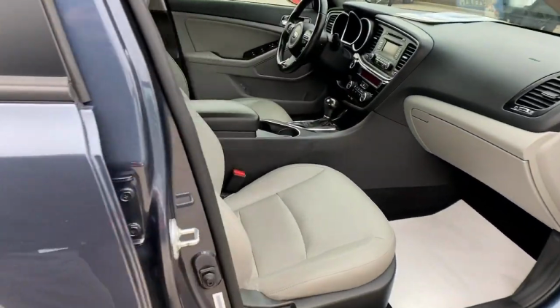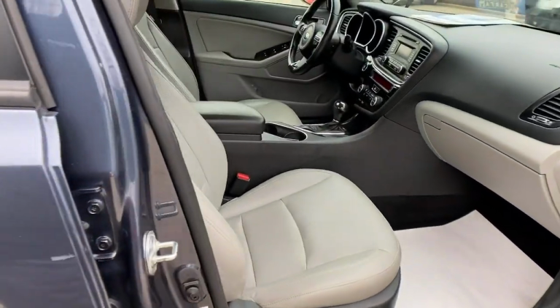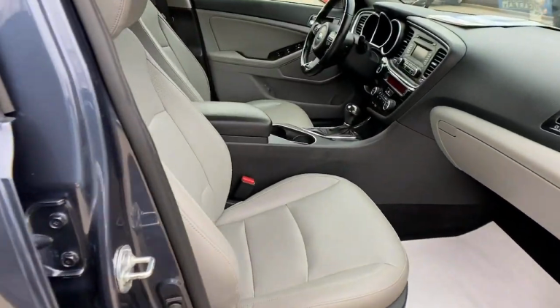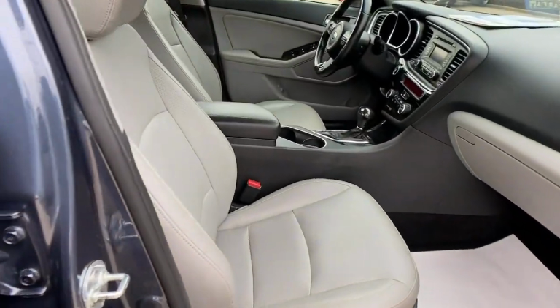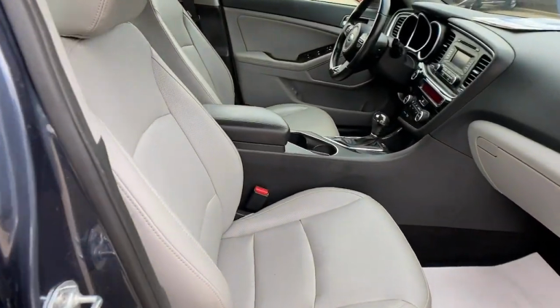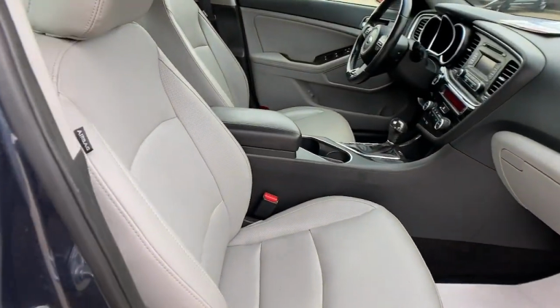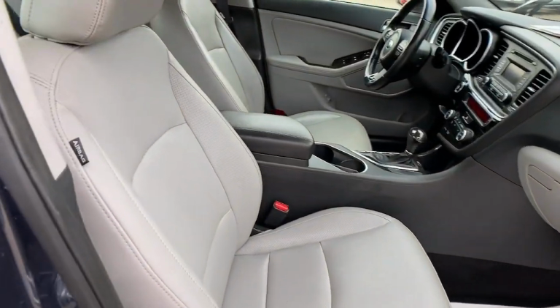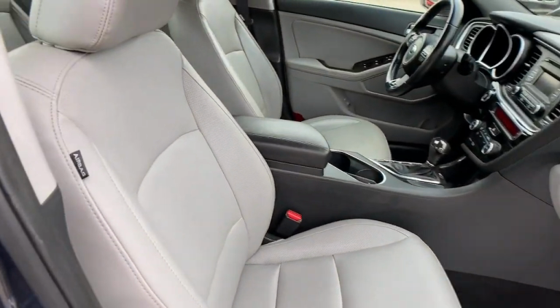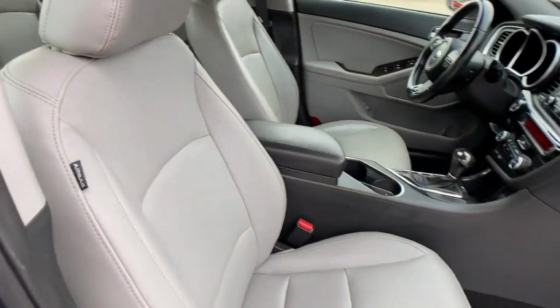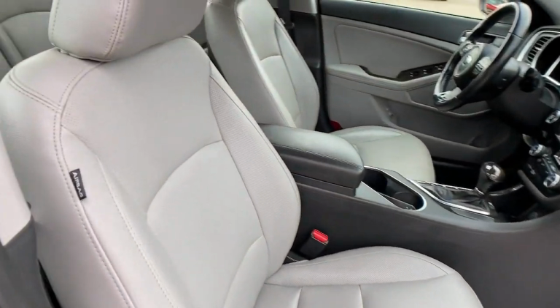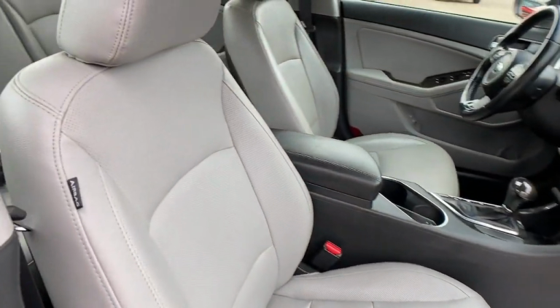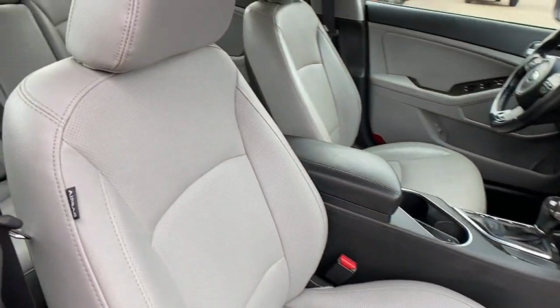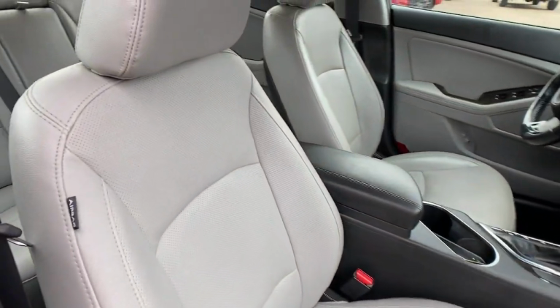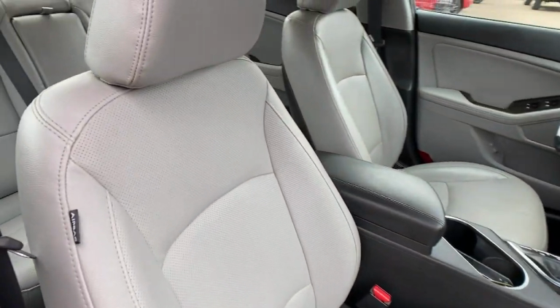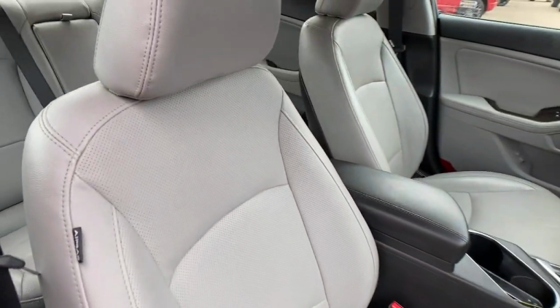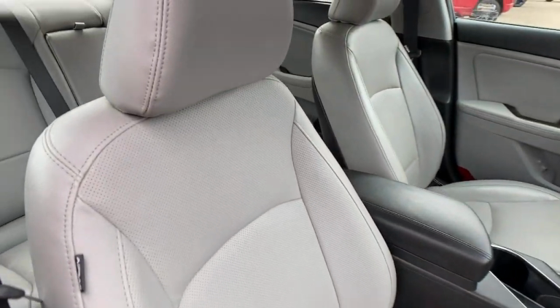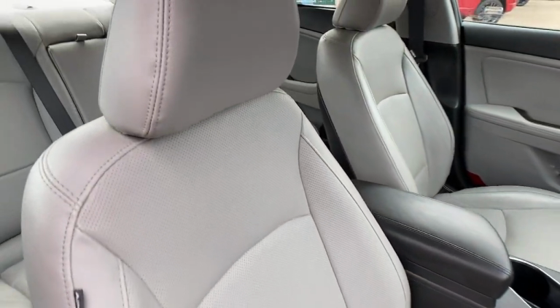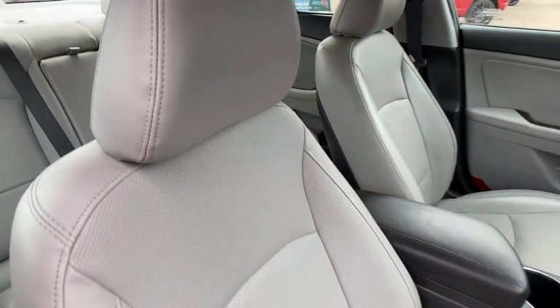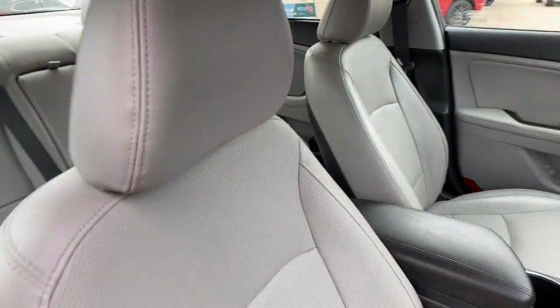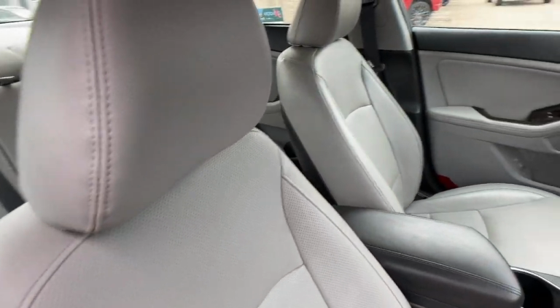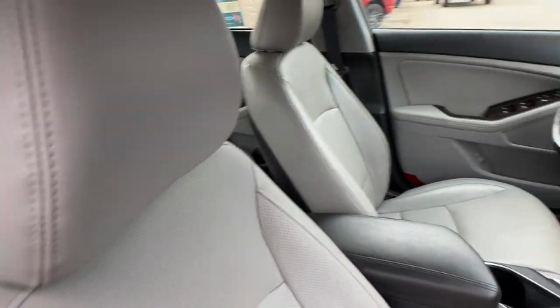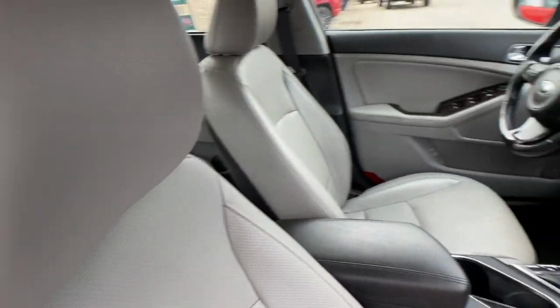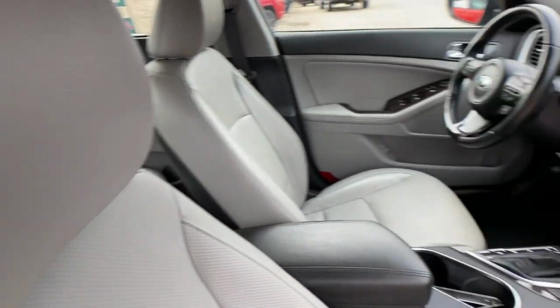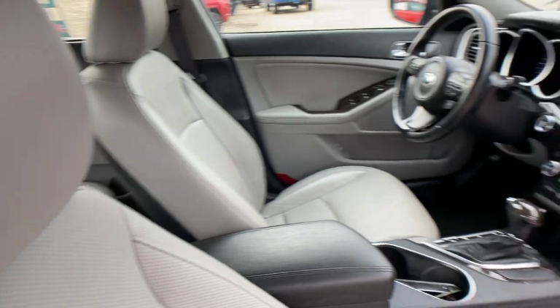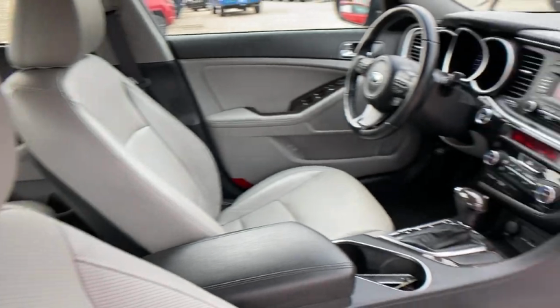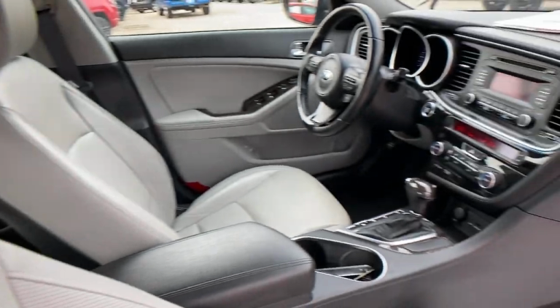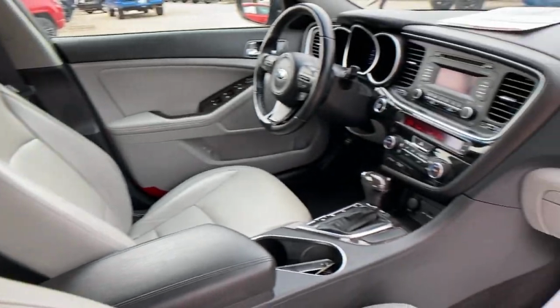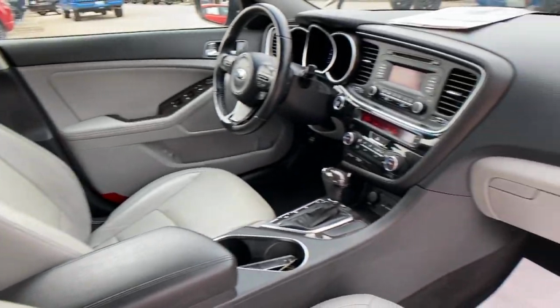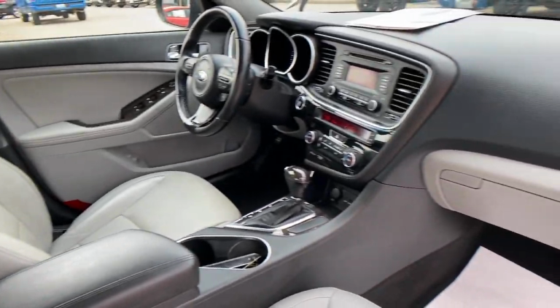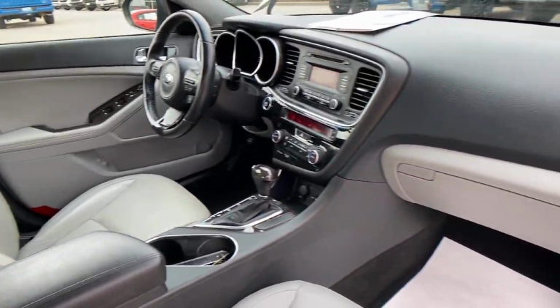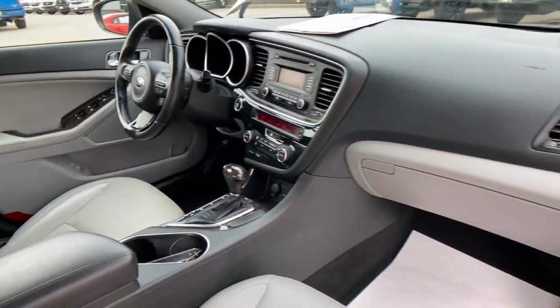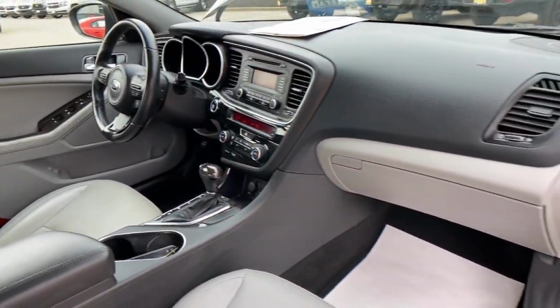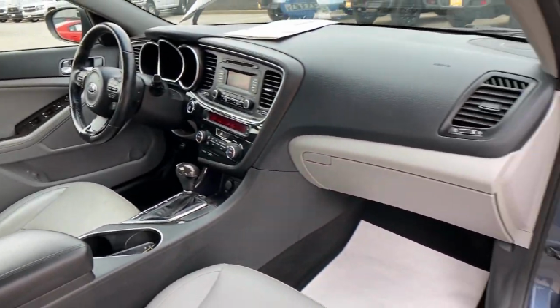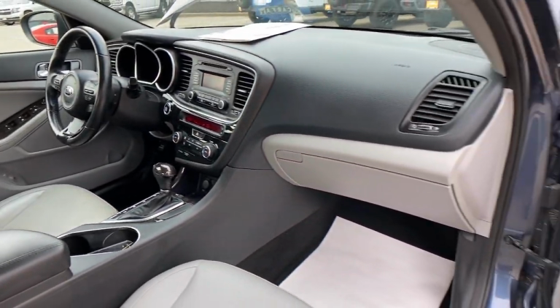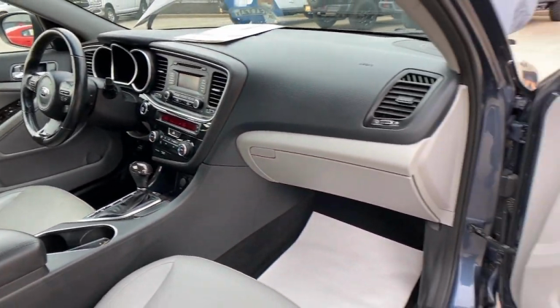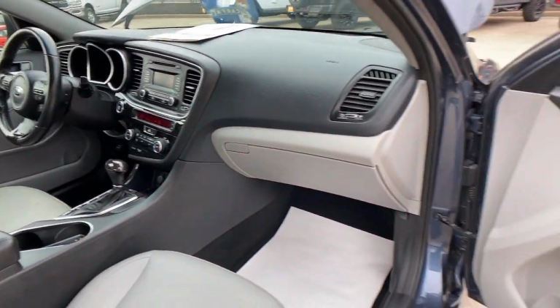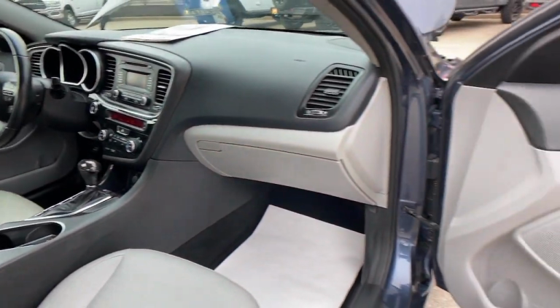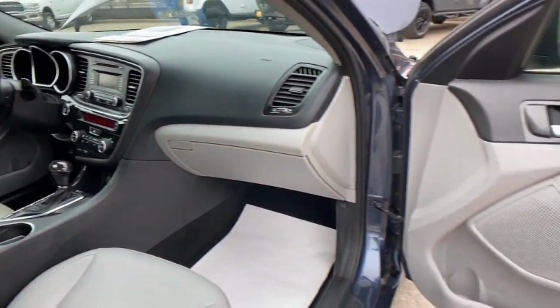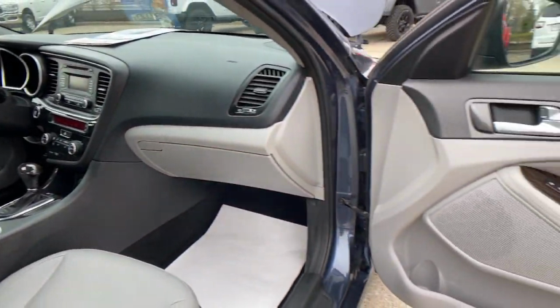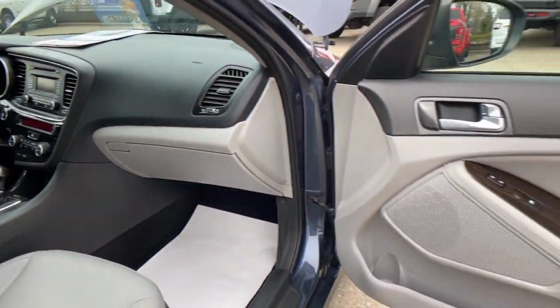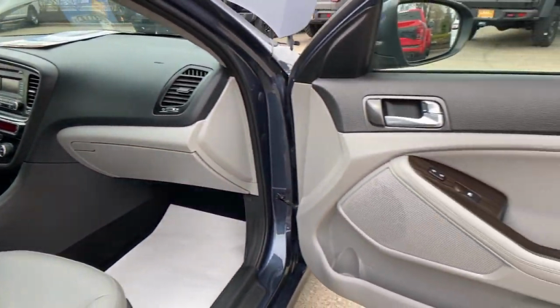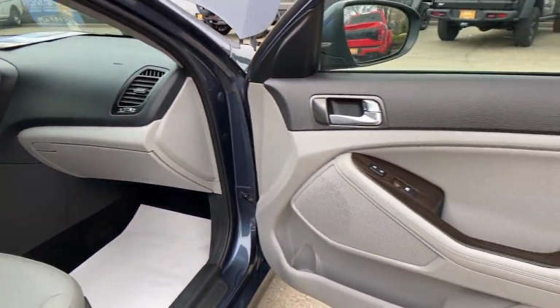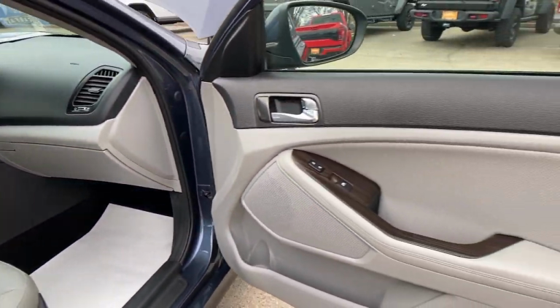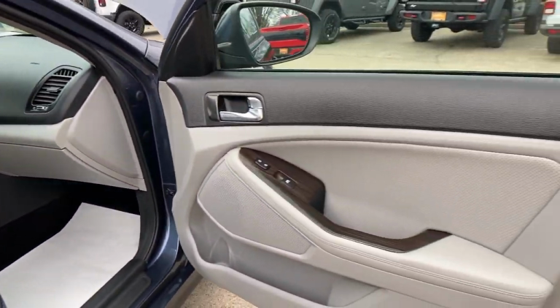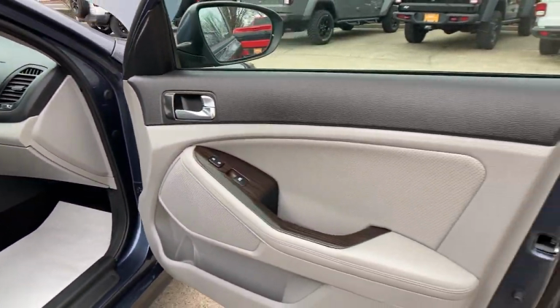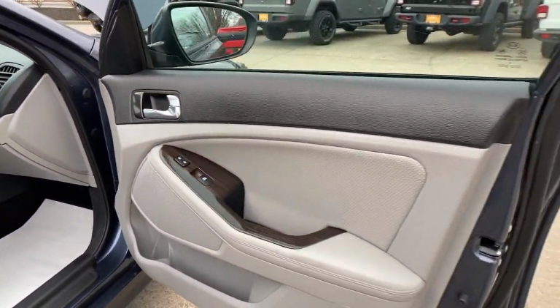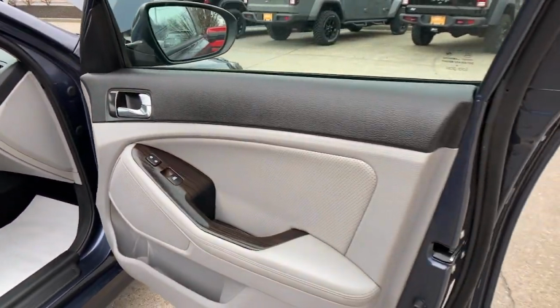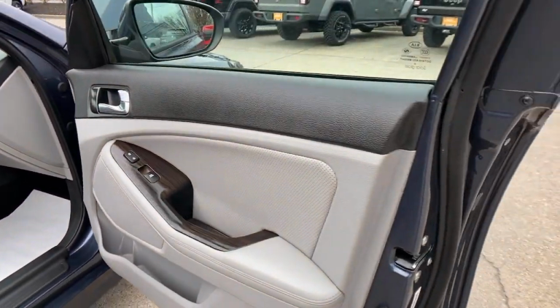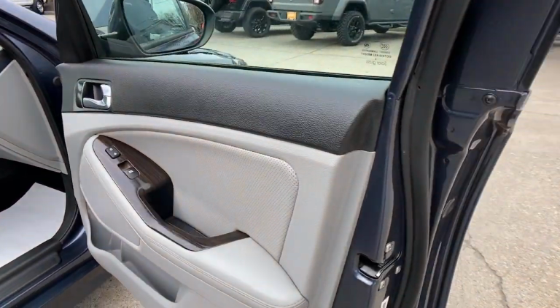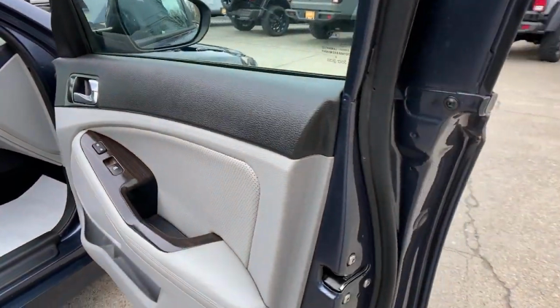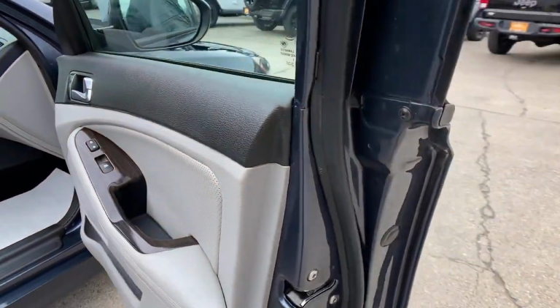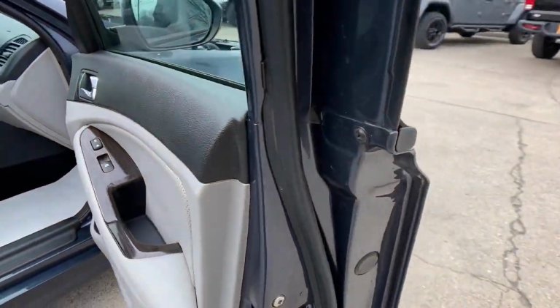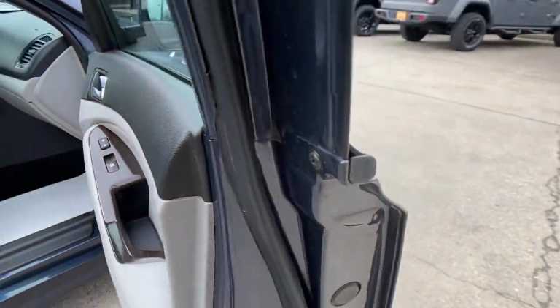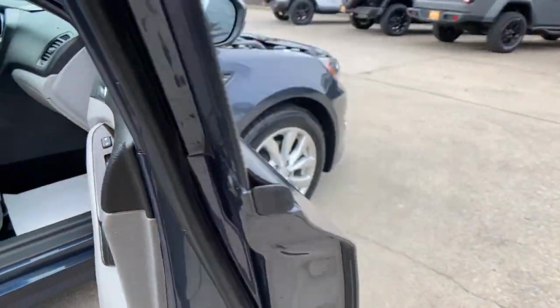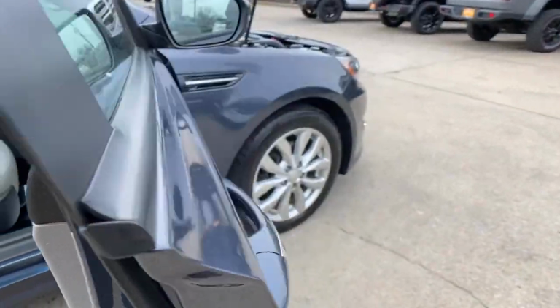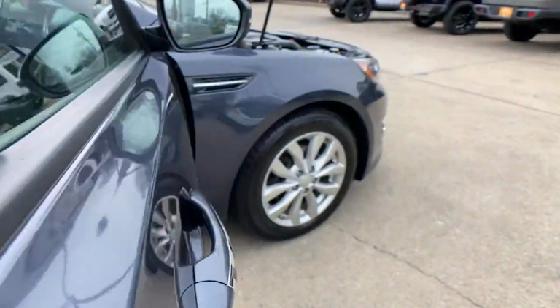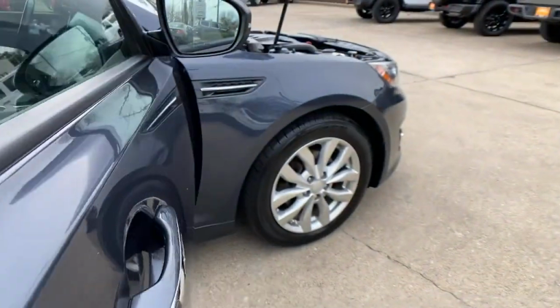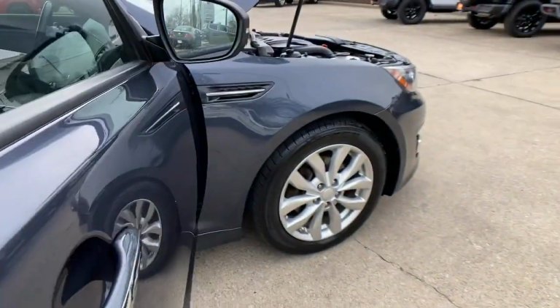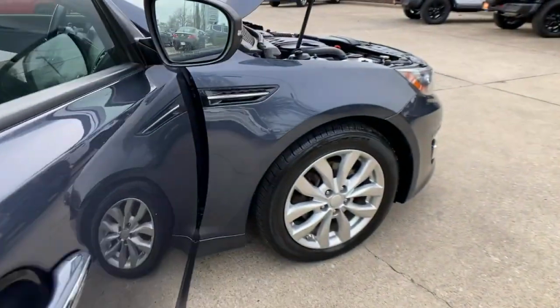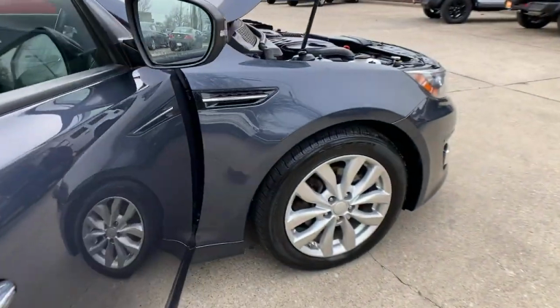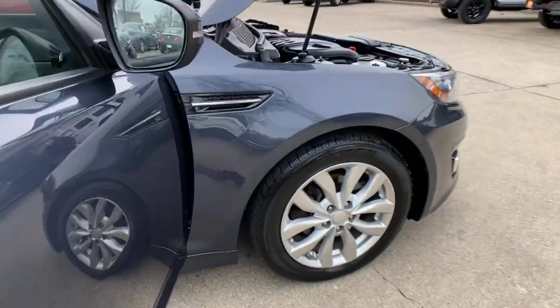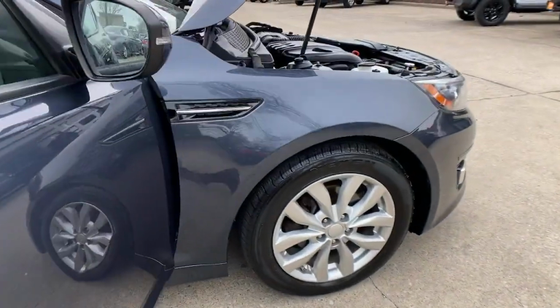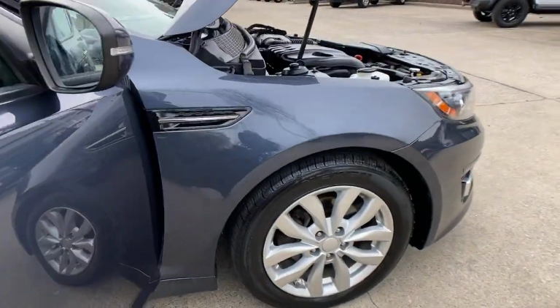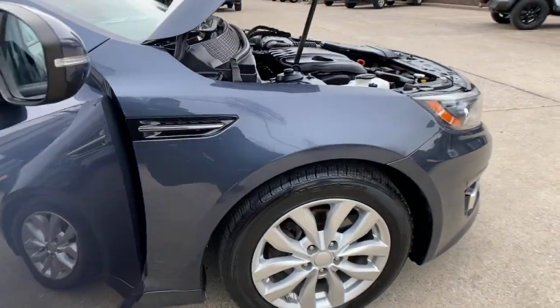You deserve the comfort and convenience of this striking Optima. Our team will give you an outstanding test drive experience. Stop in today.